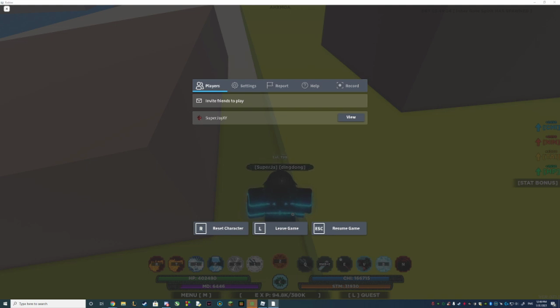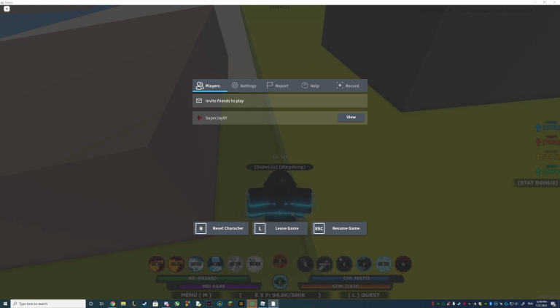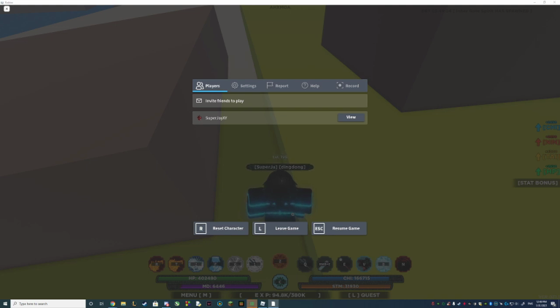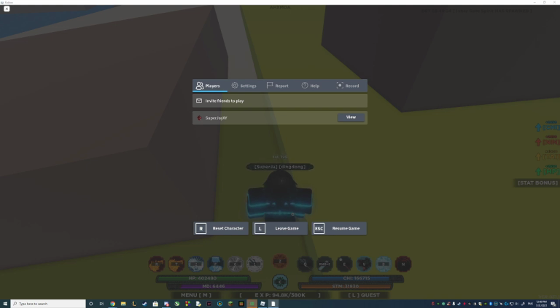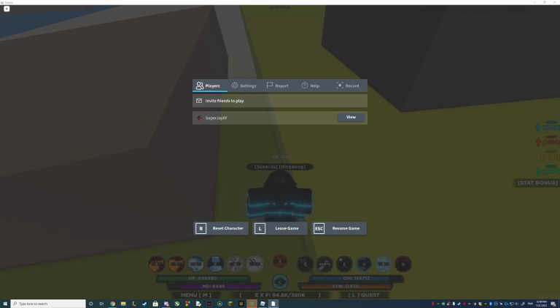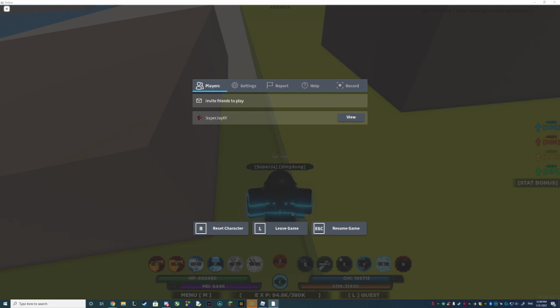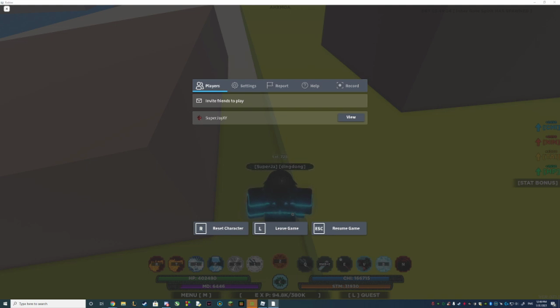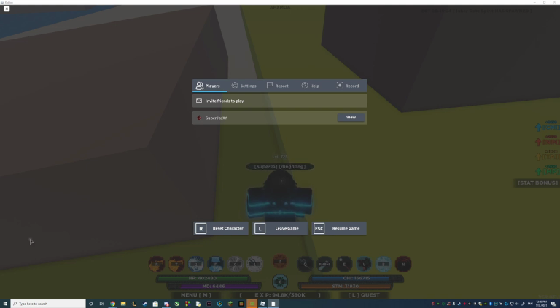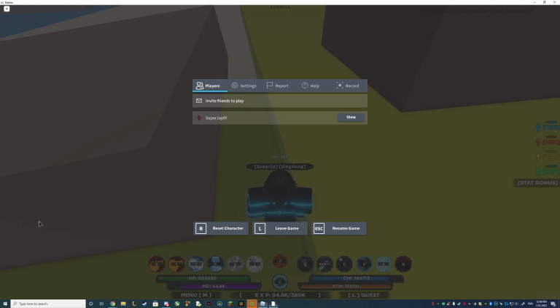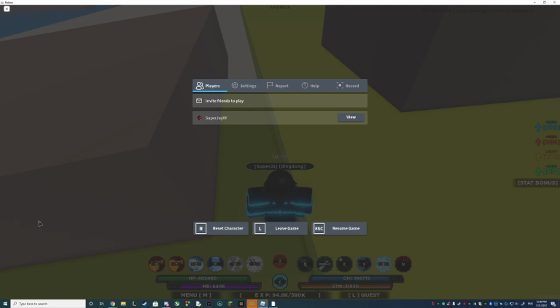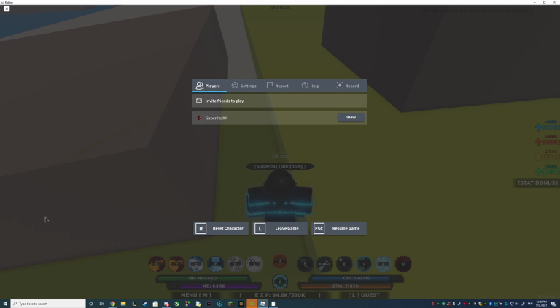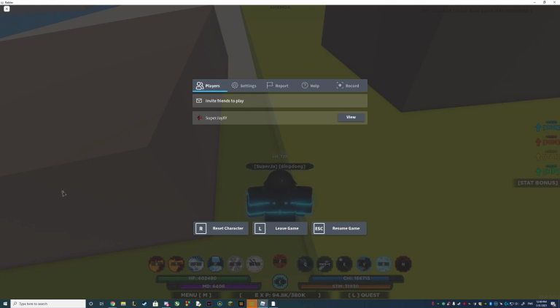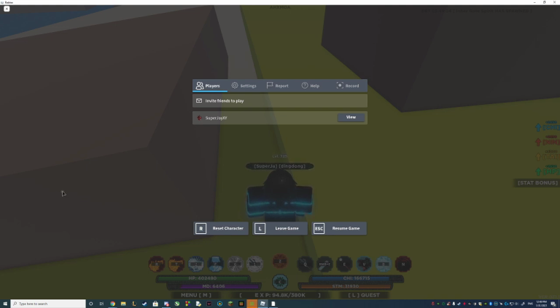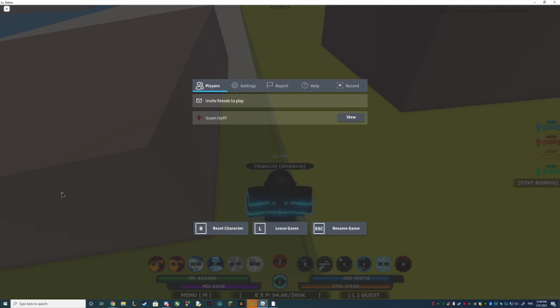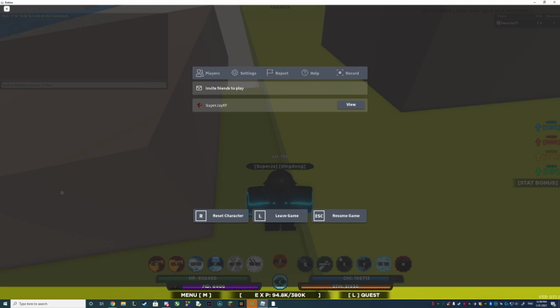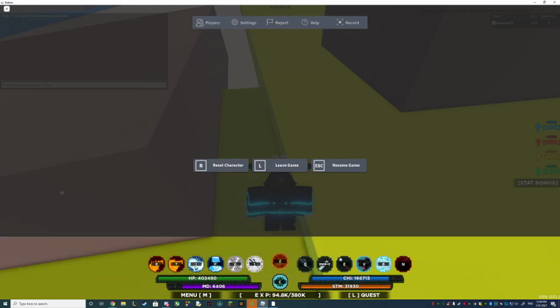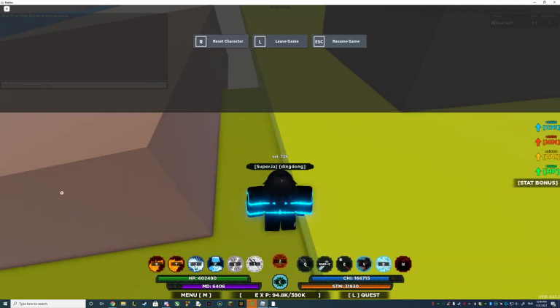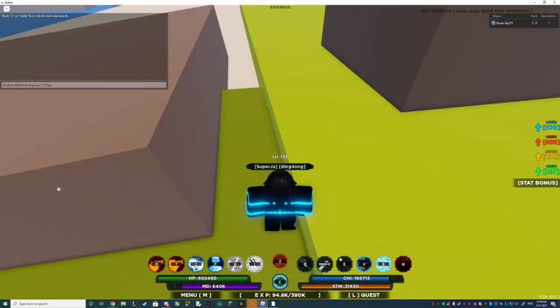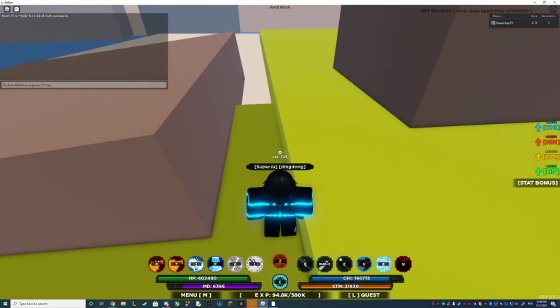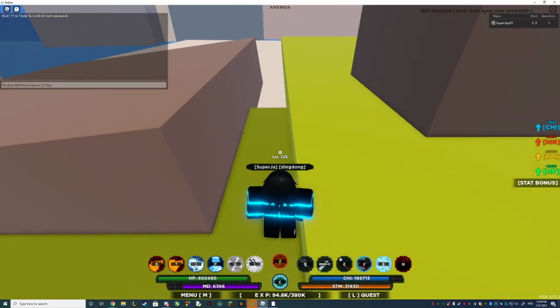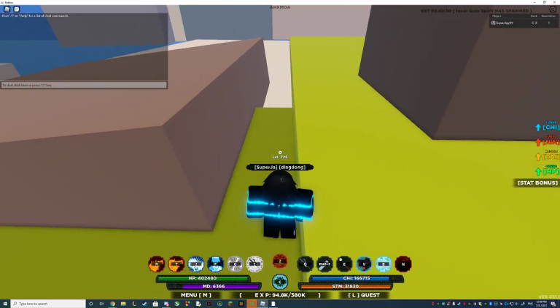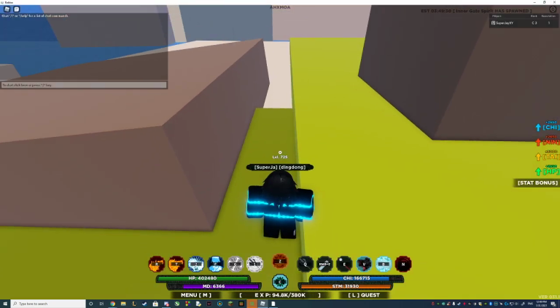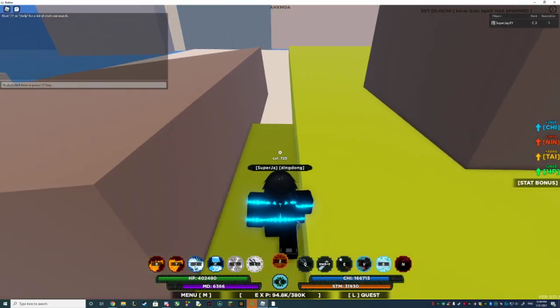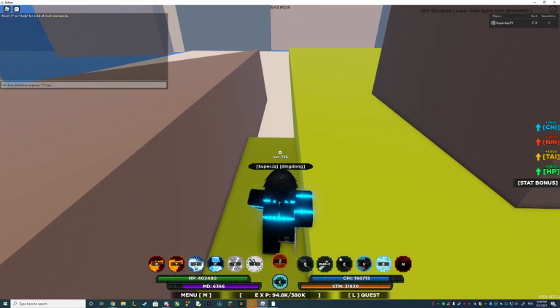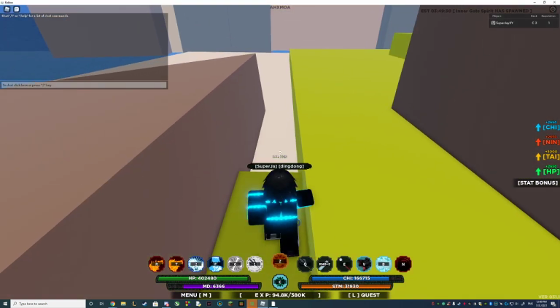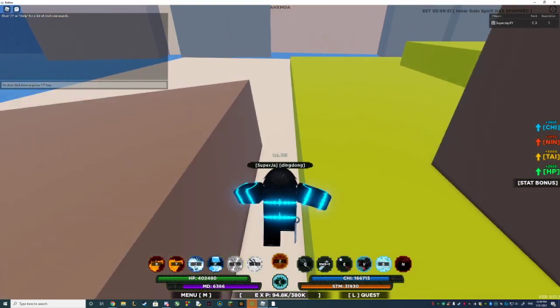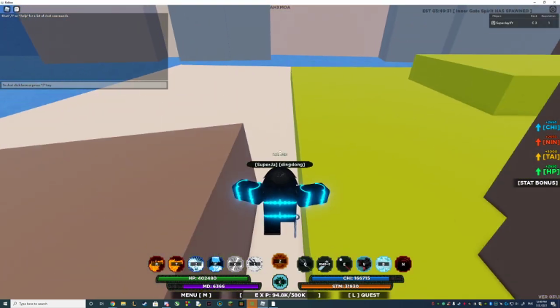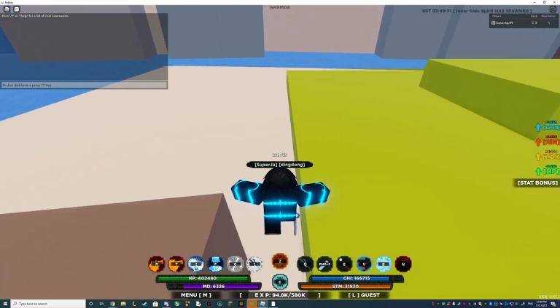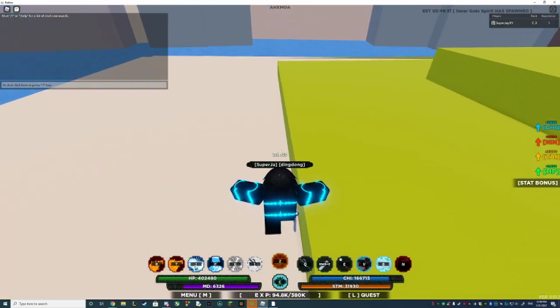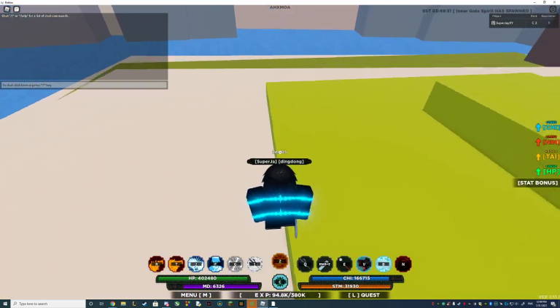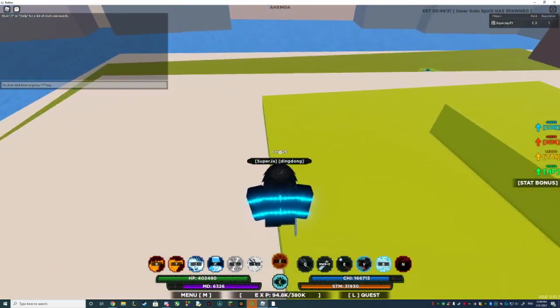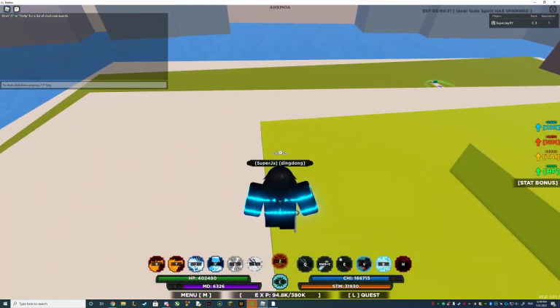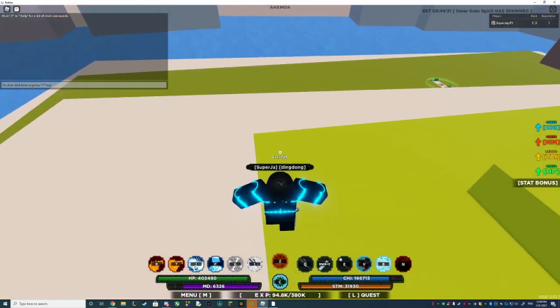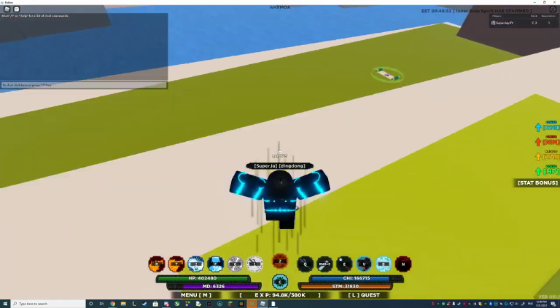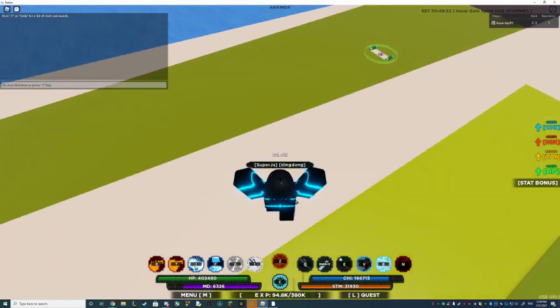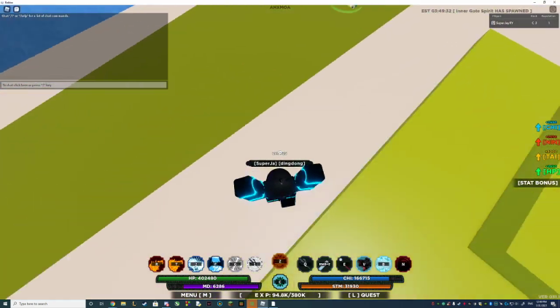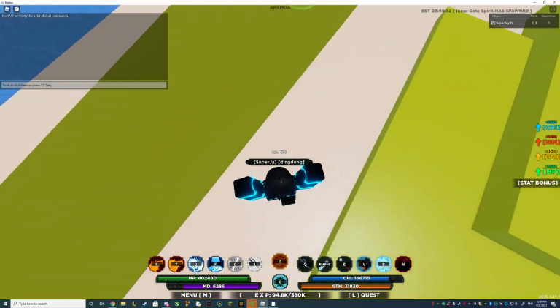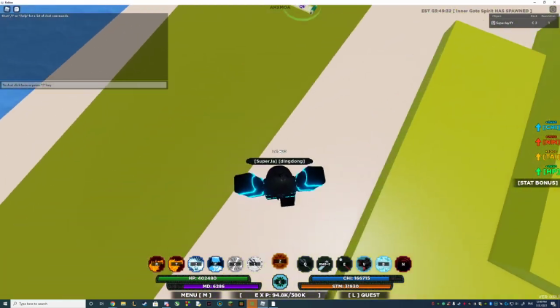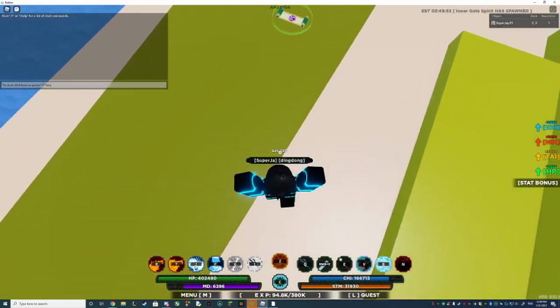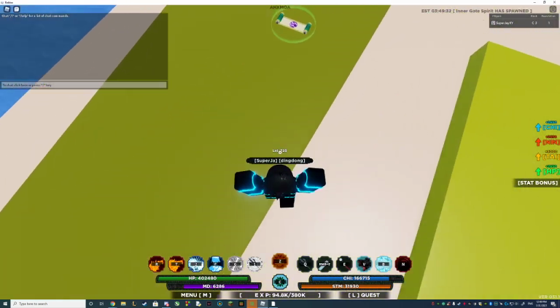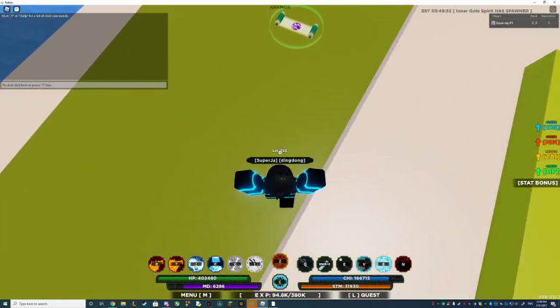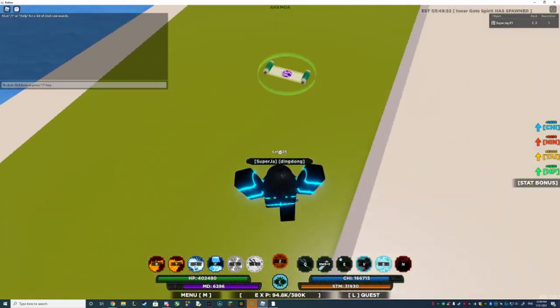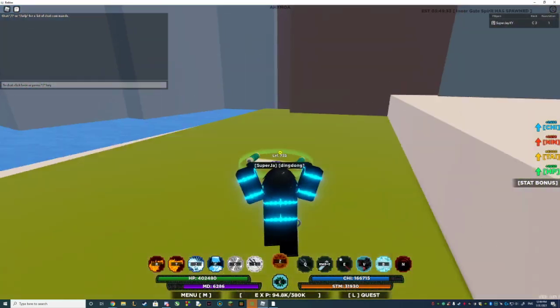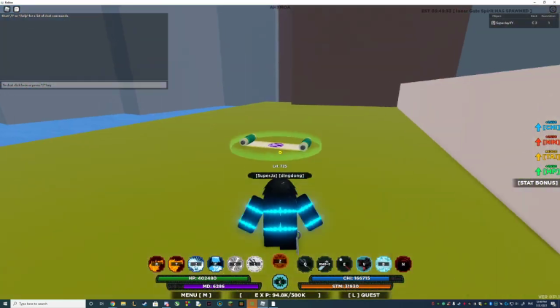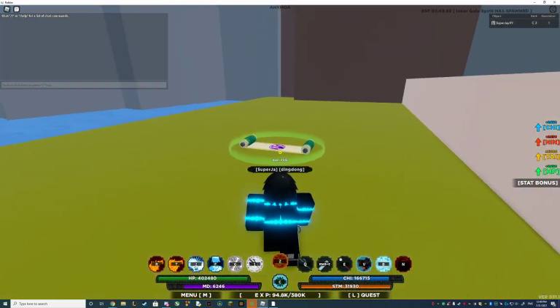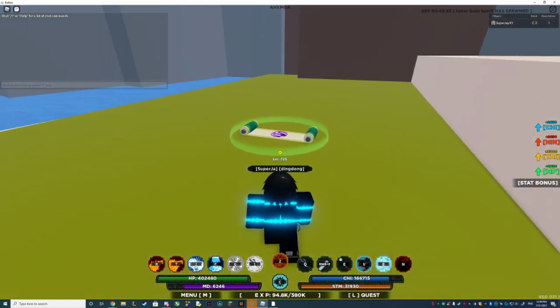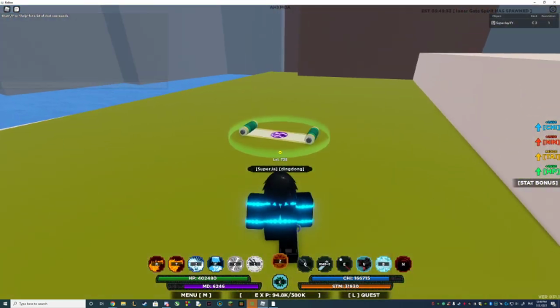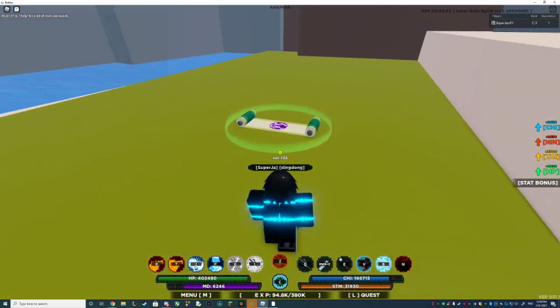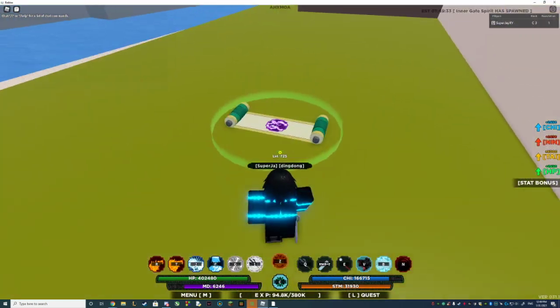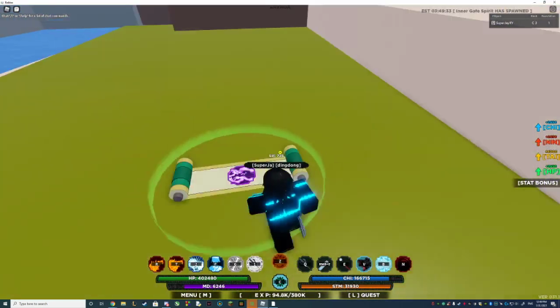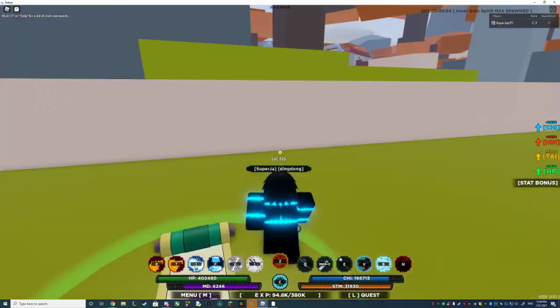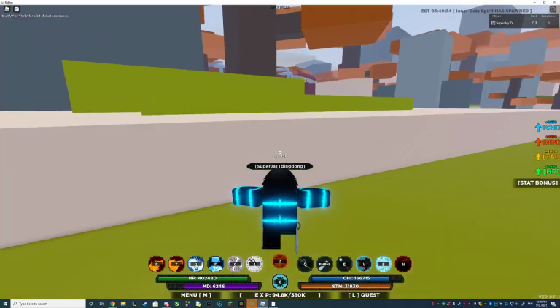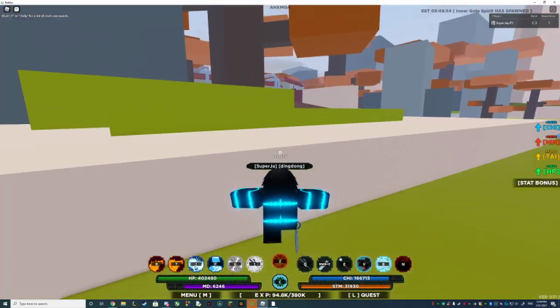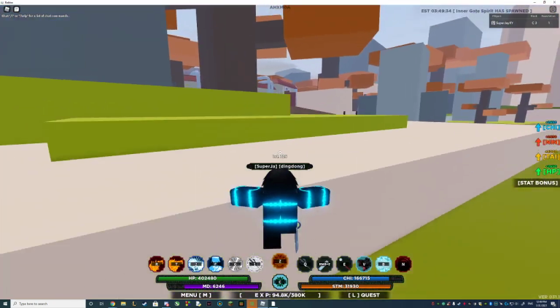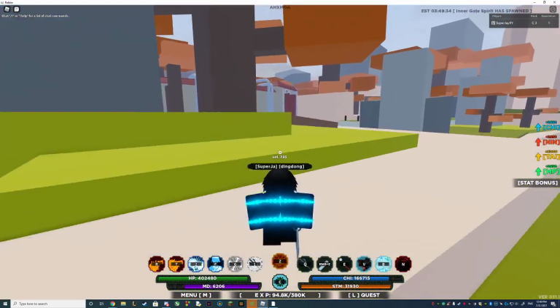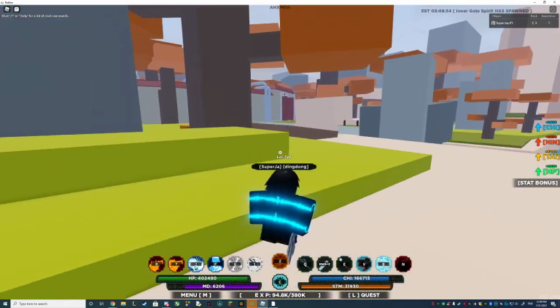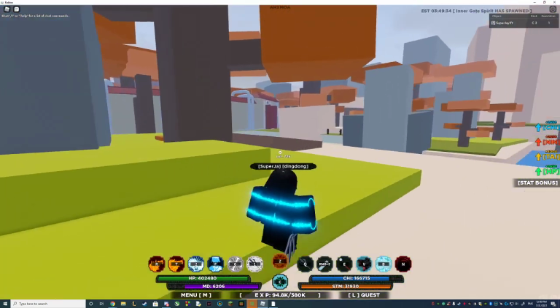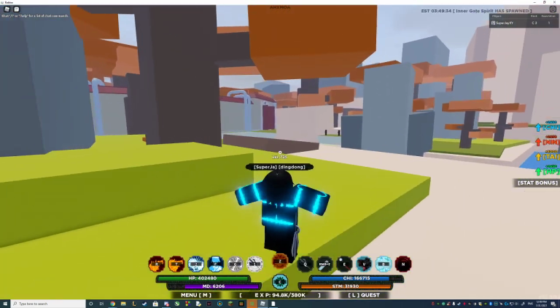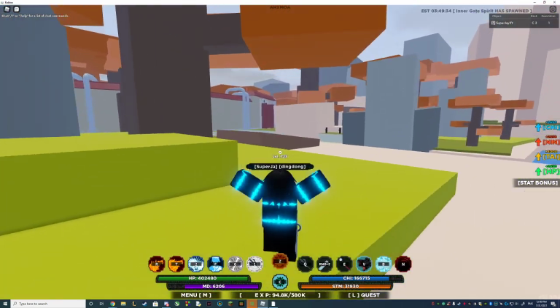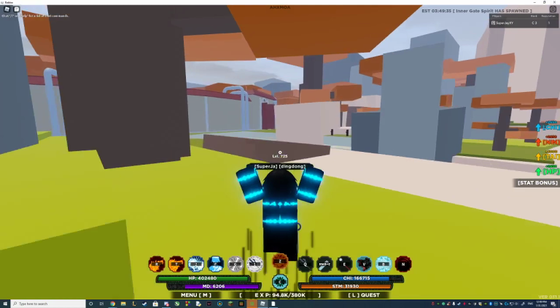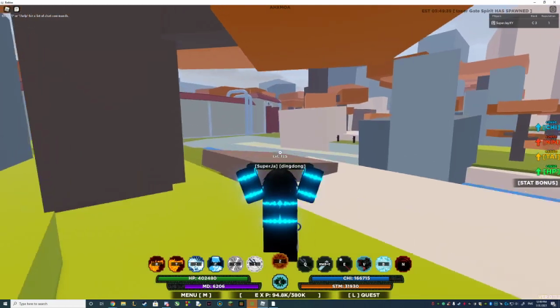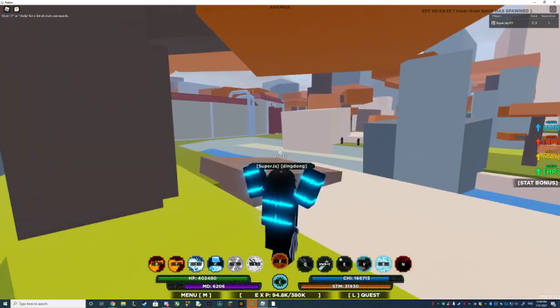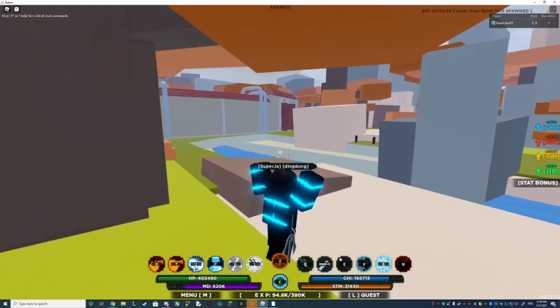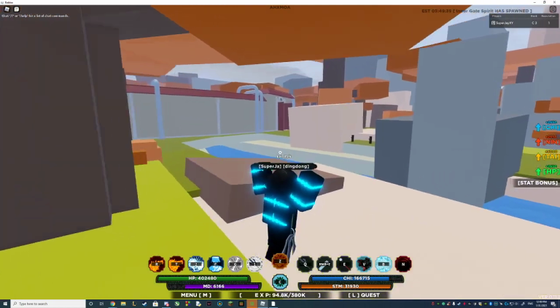Hello everyone, welcome to another little thingamajig. 8inert gets spawned — it spawns right here, right outside of the village.